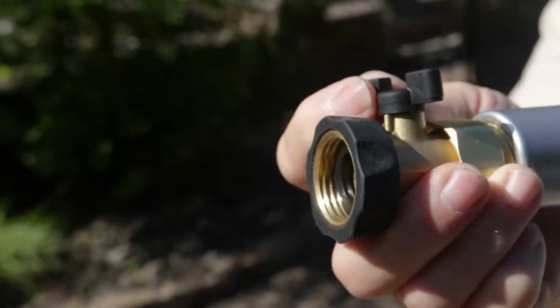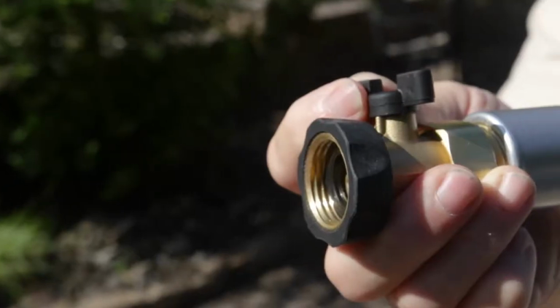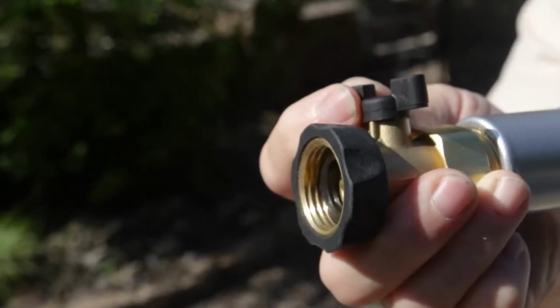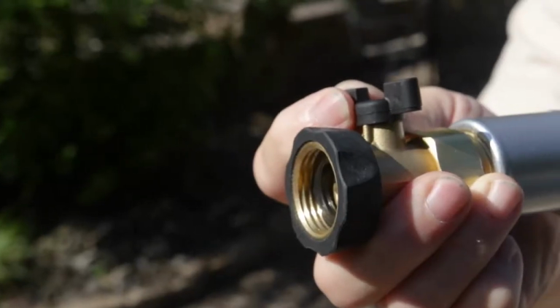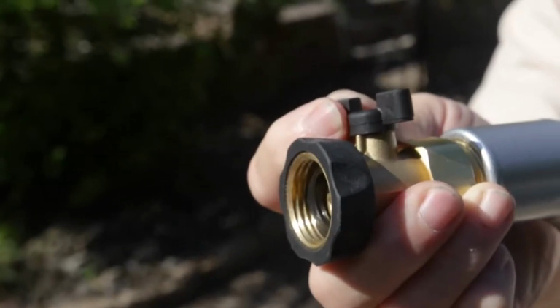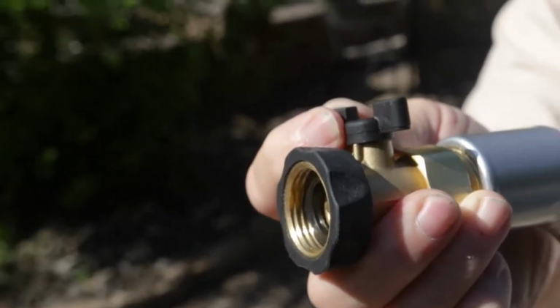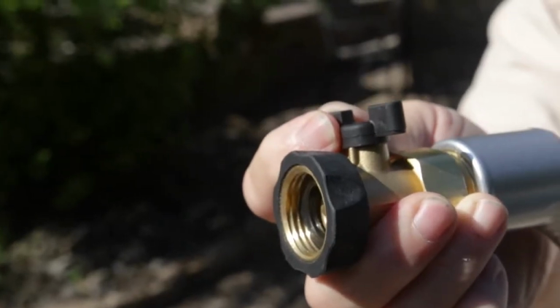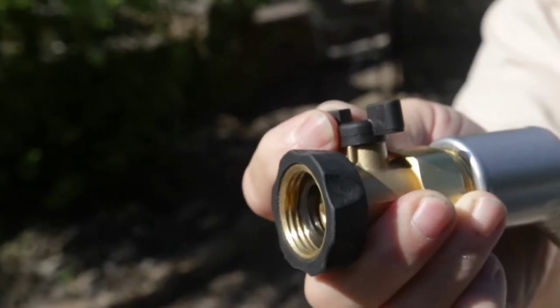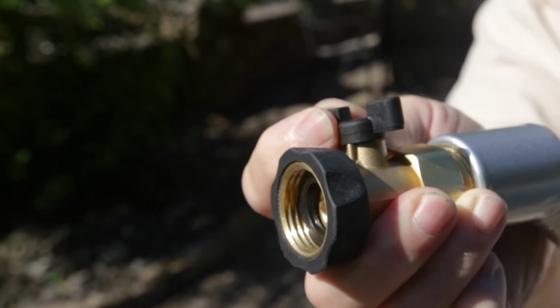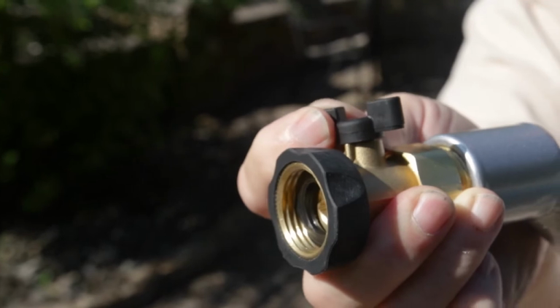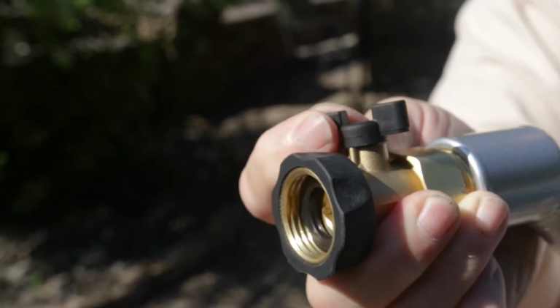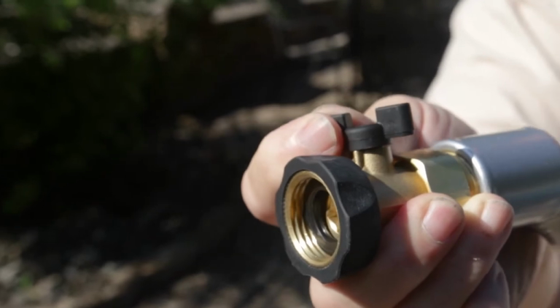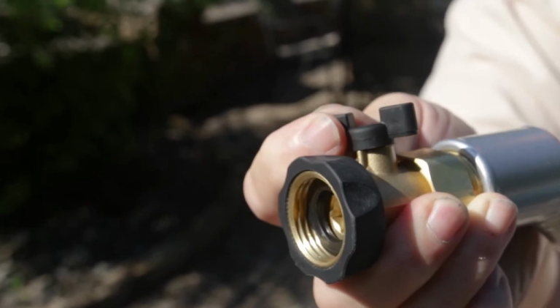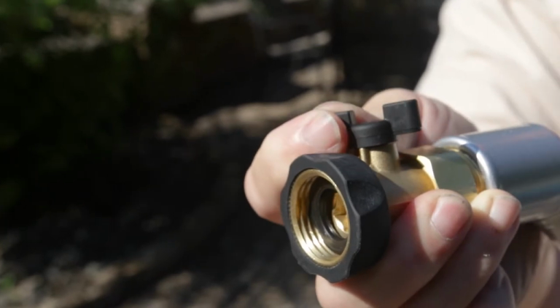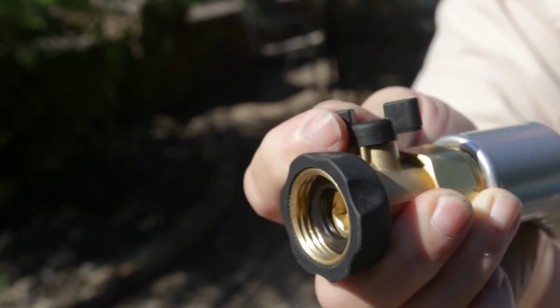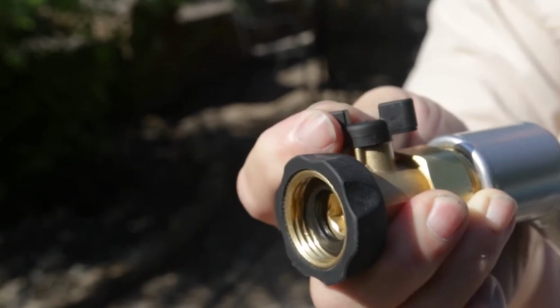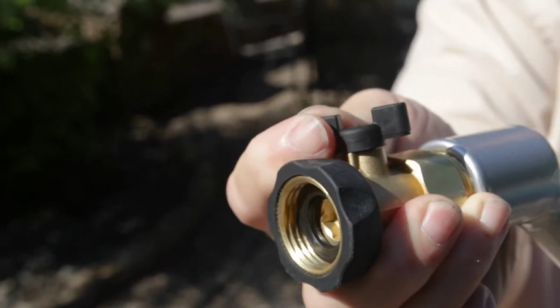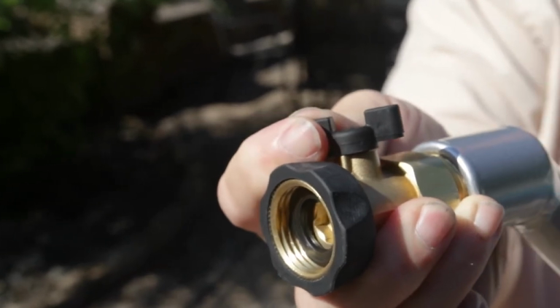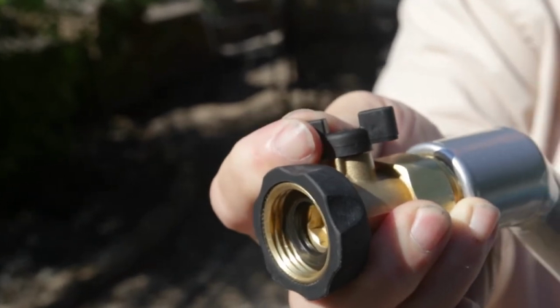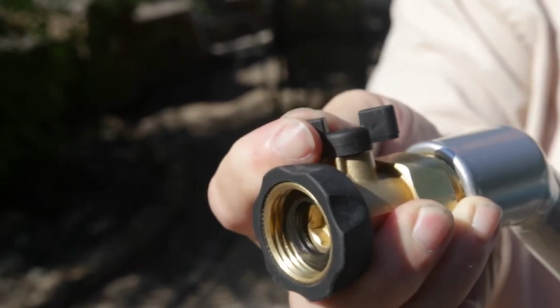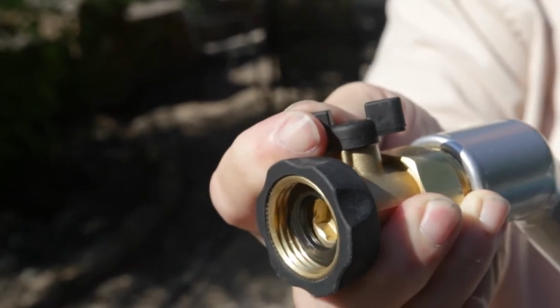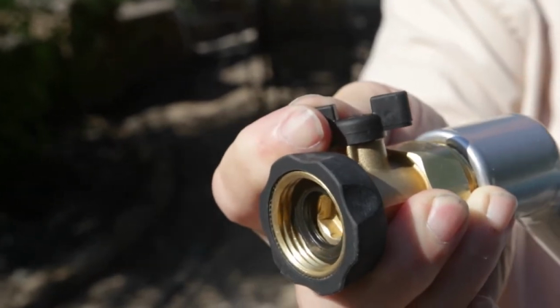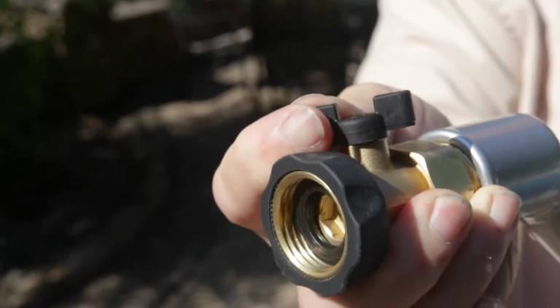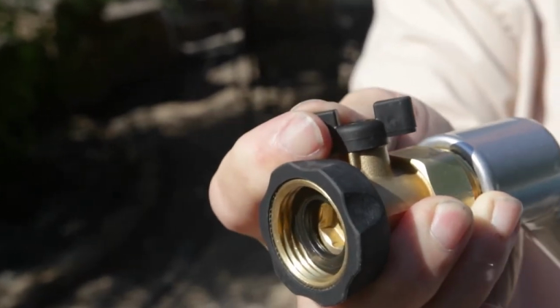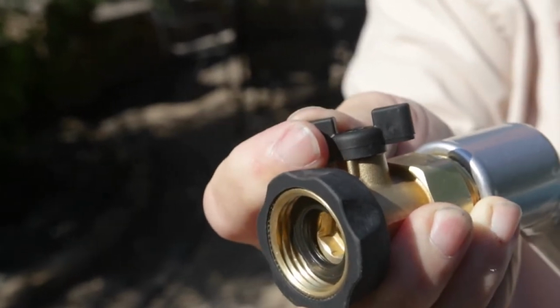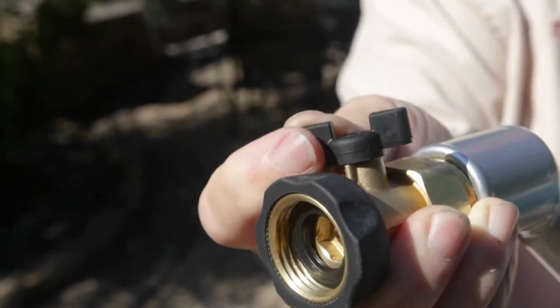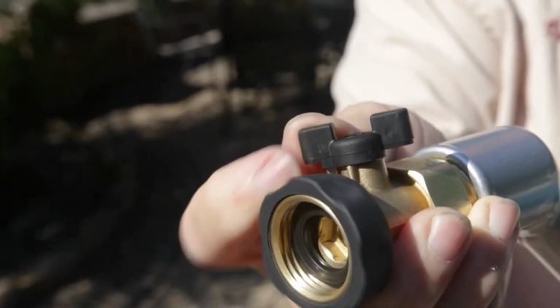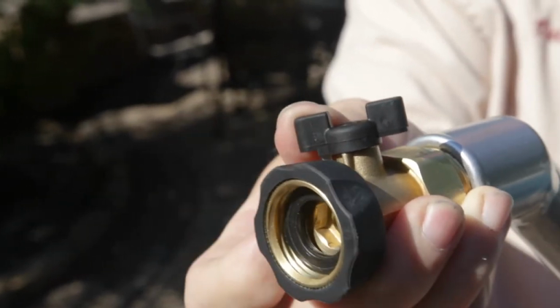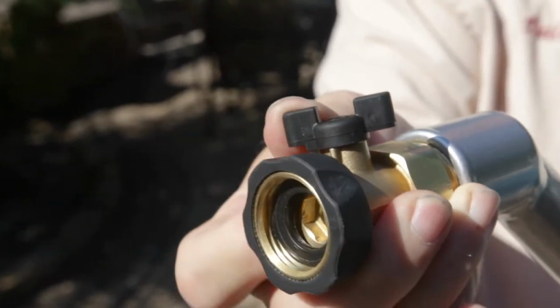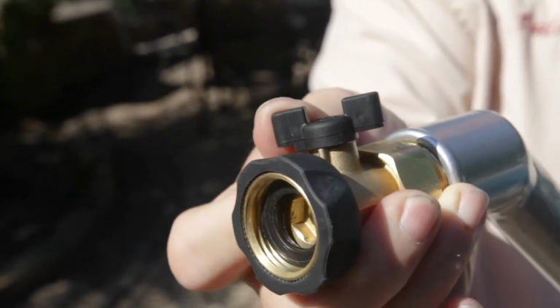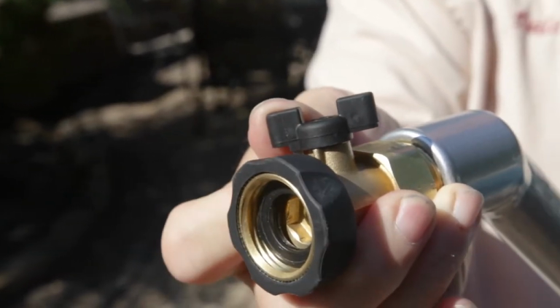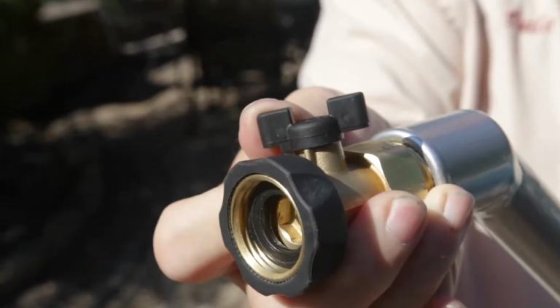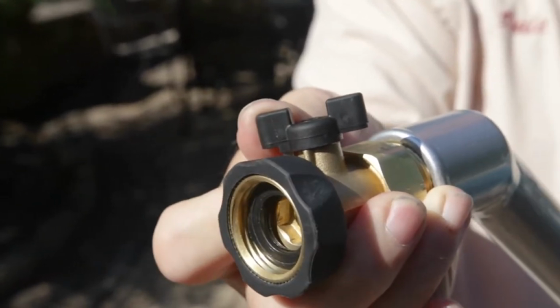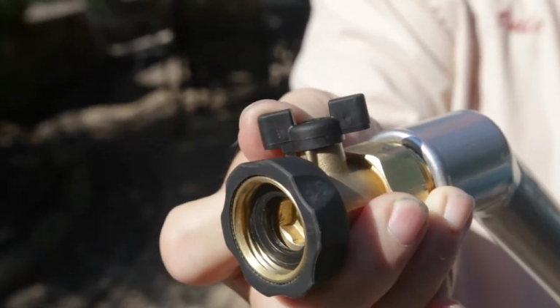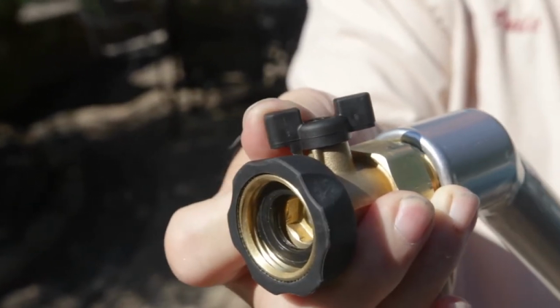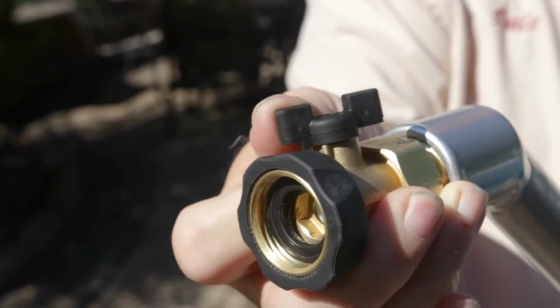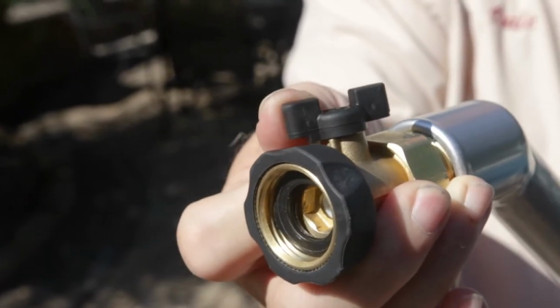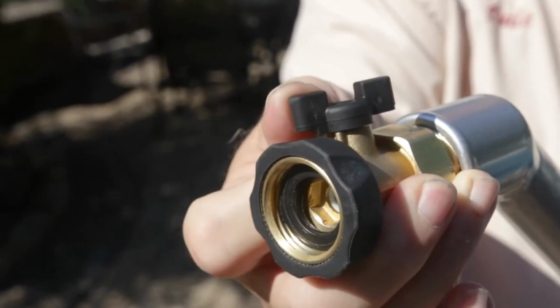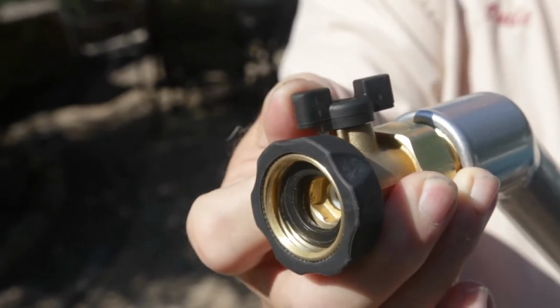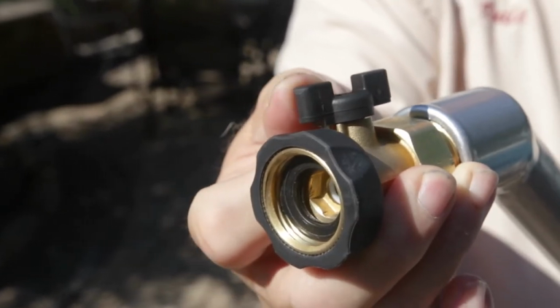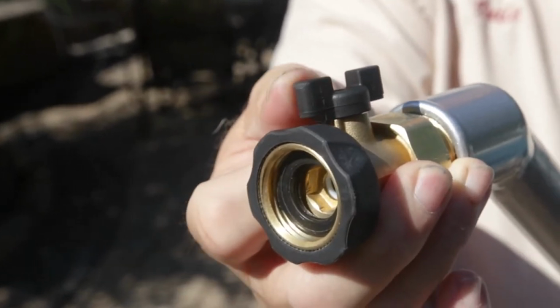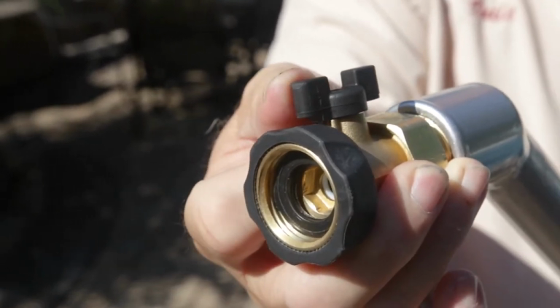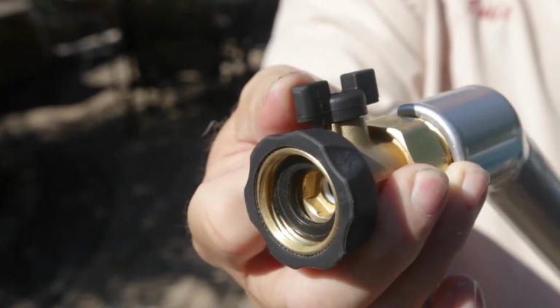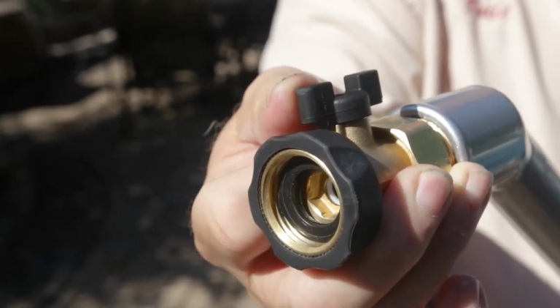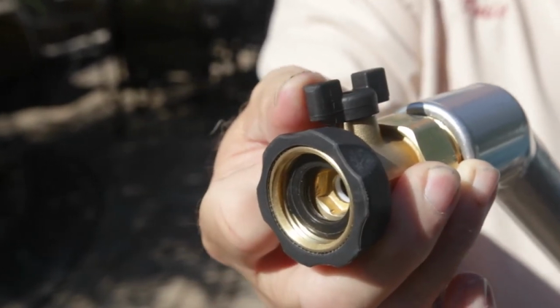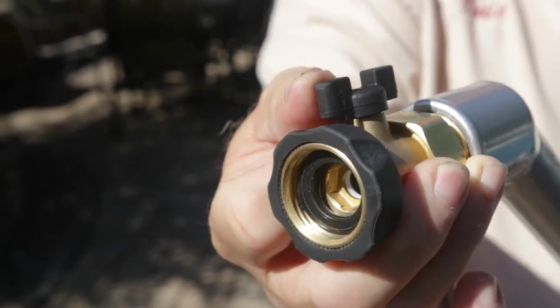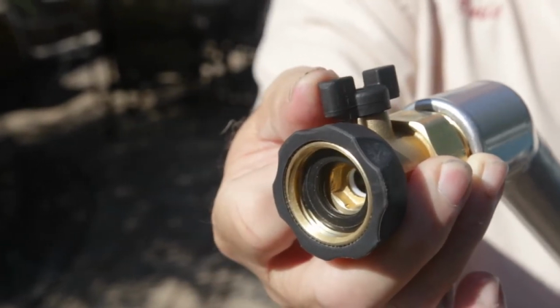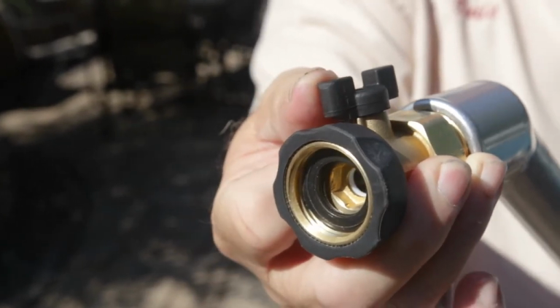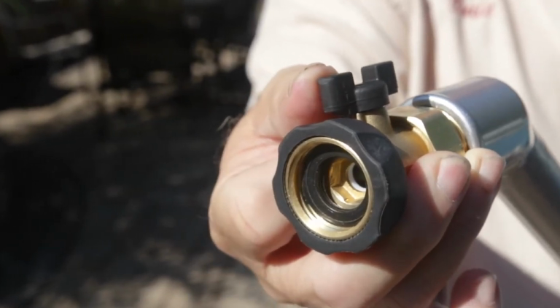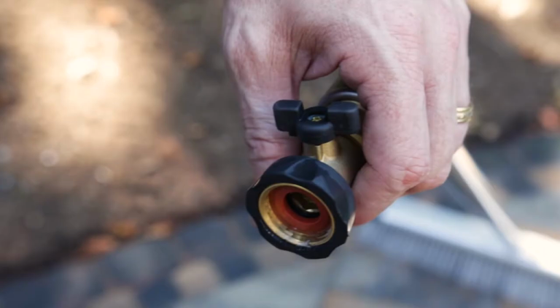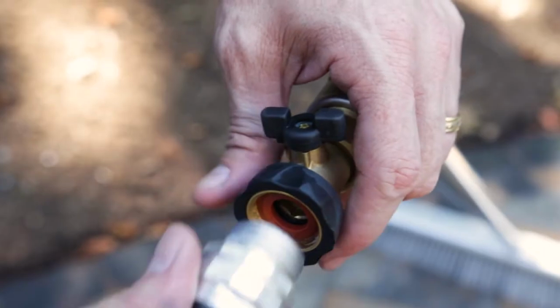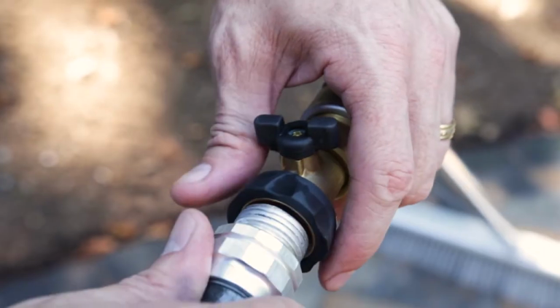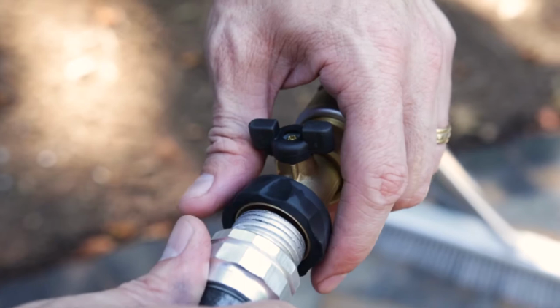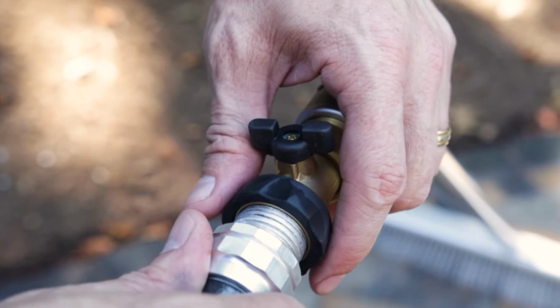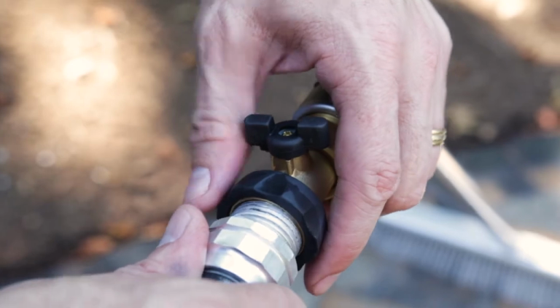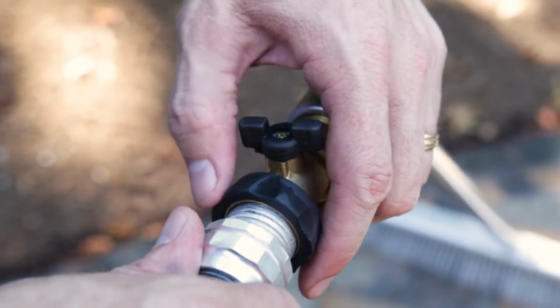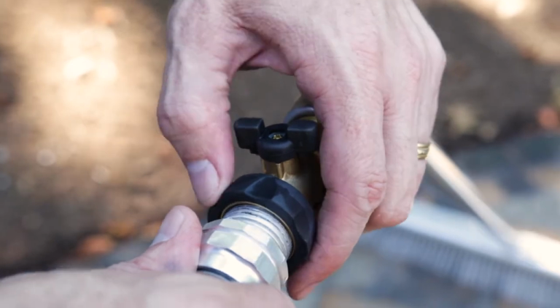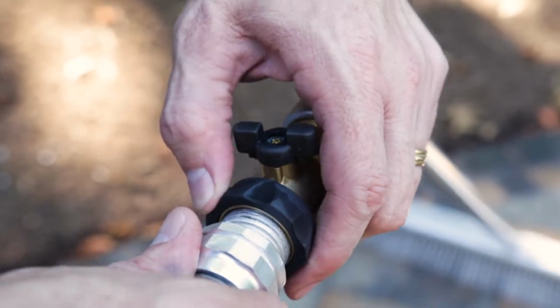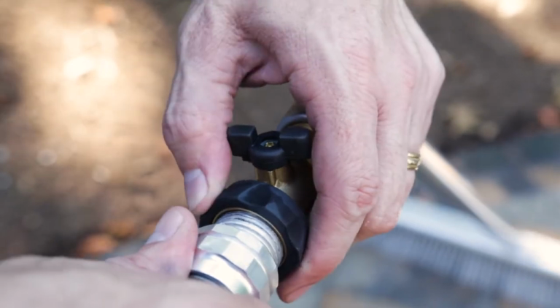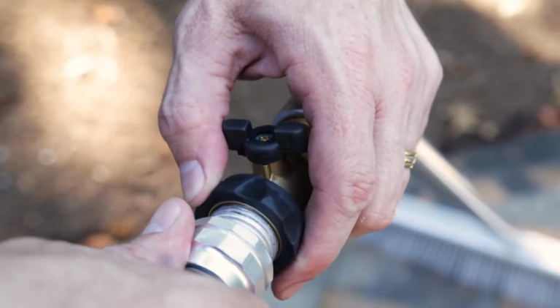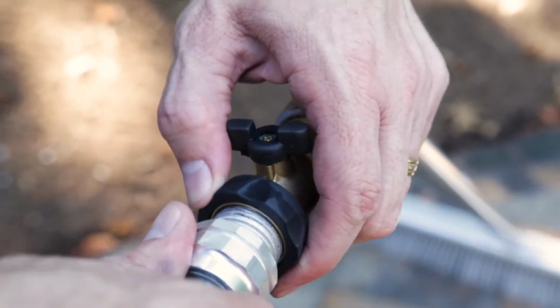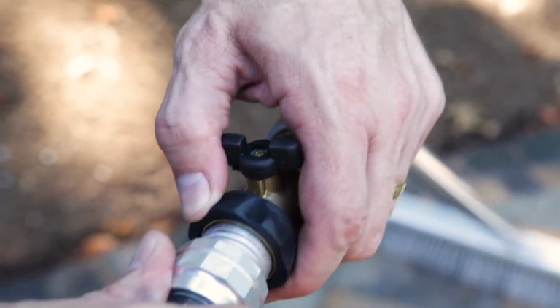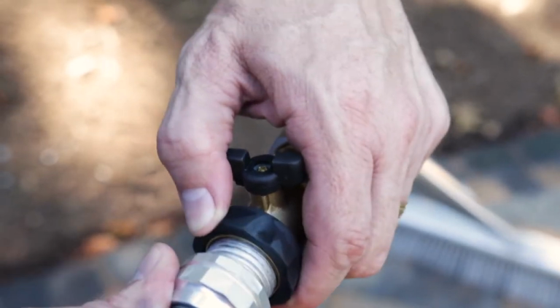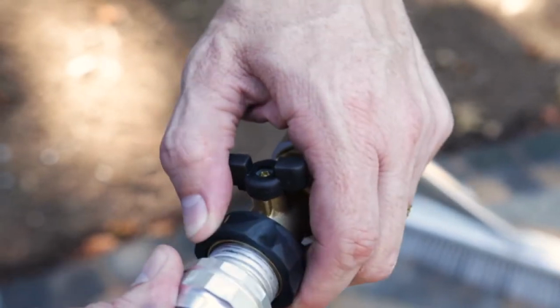The handle has a water hose attachment and an adjustable valve. This allows you to control the amount of water being dispersed by the broom.